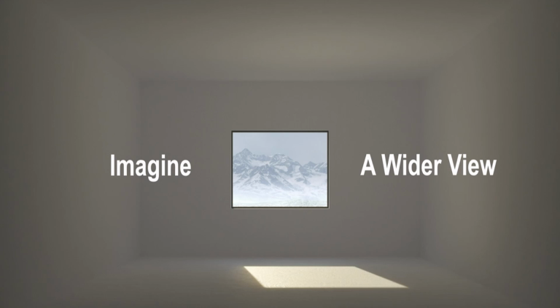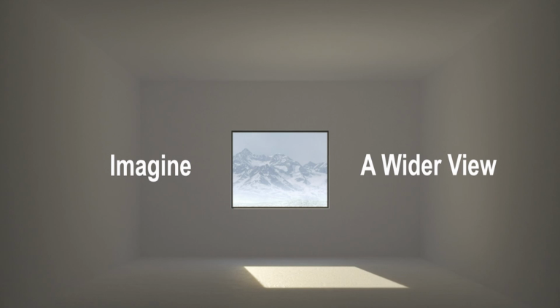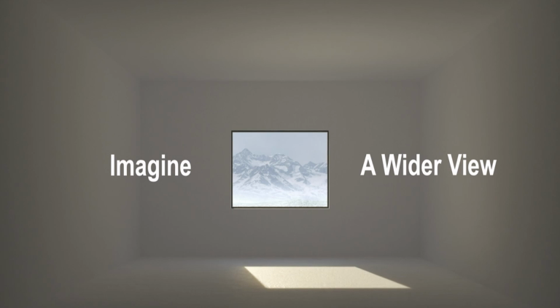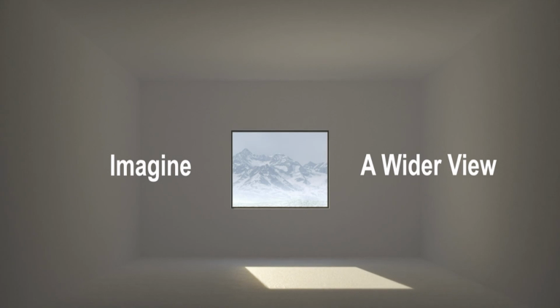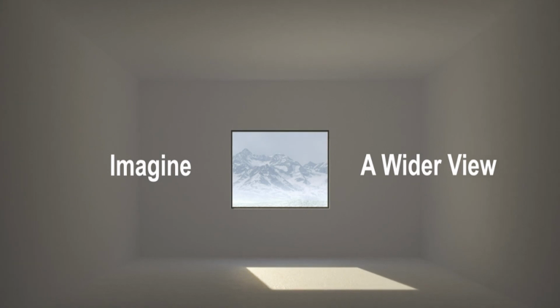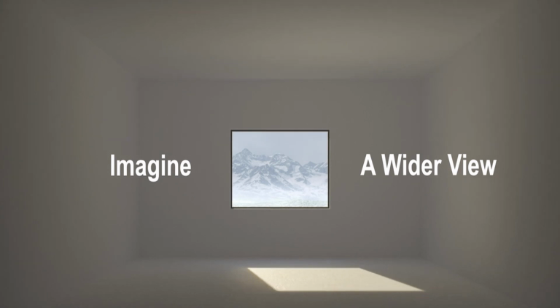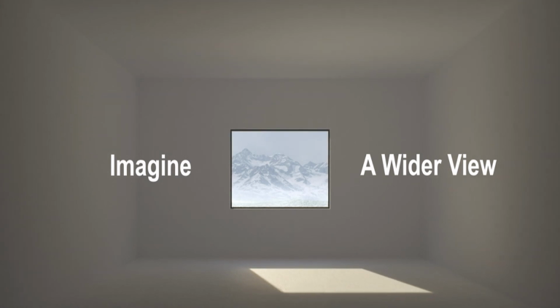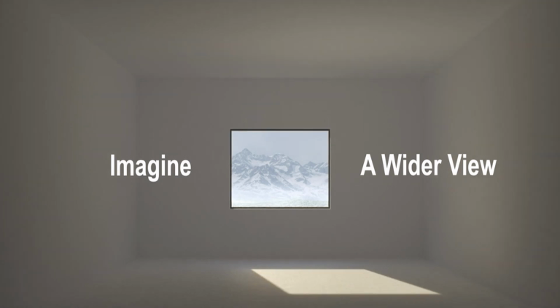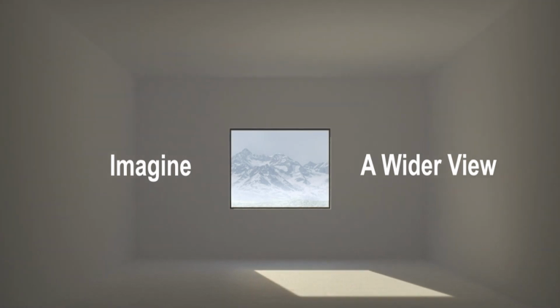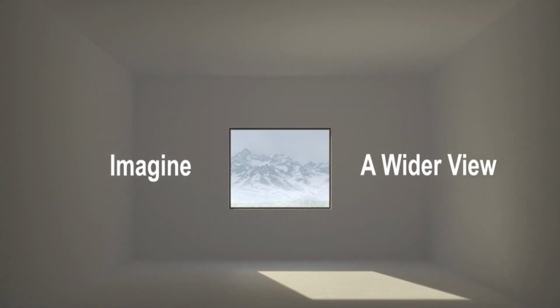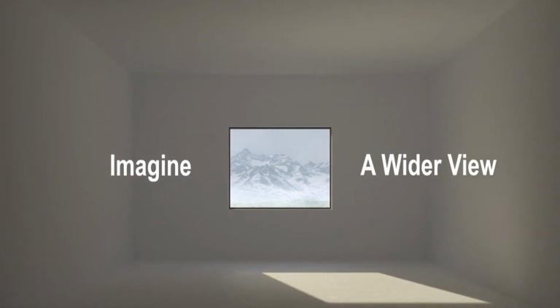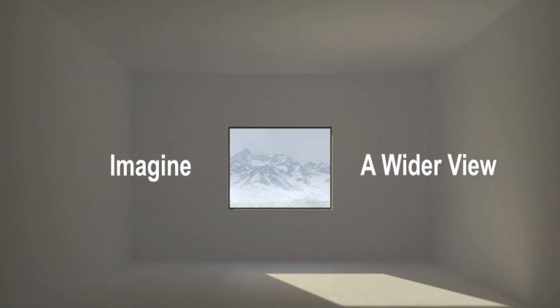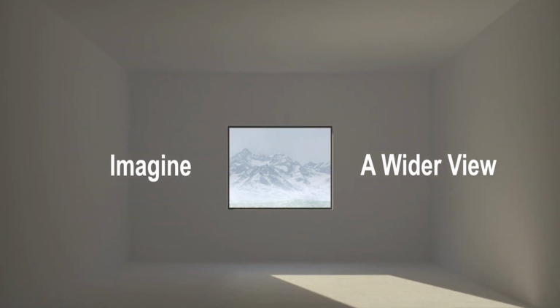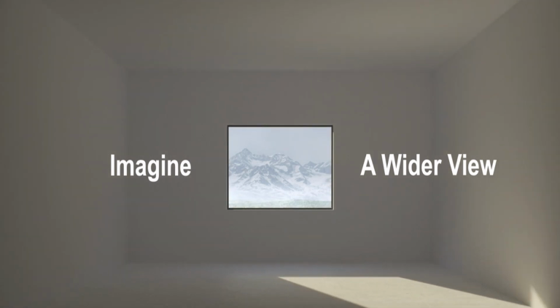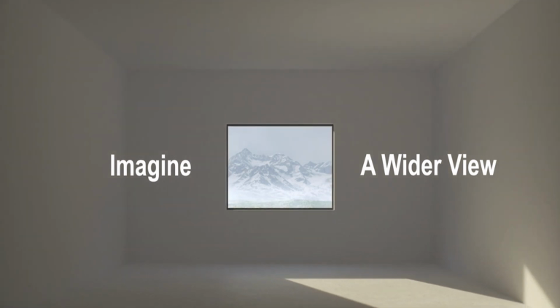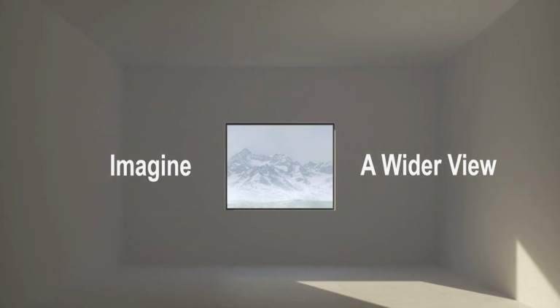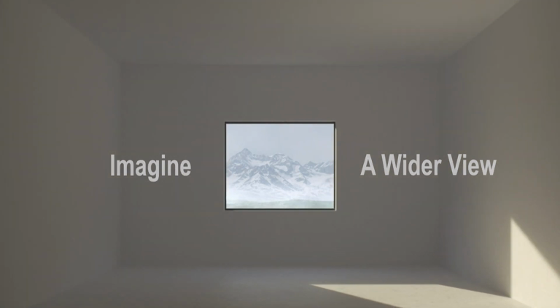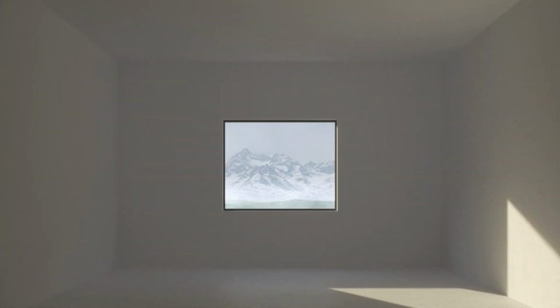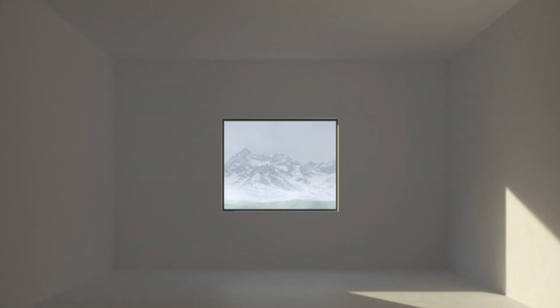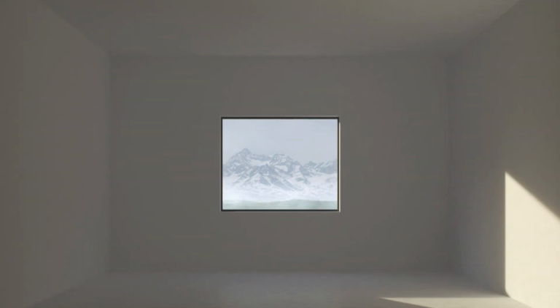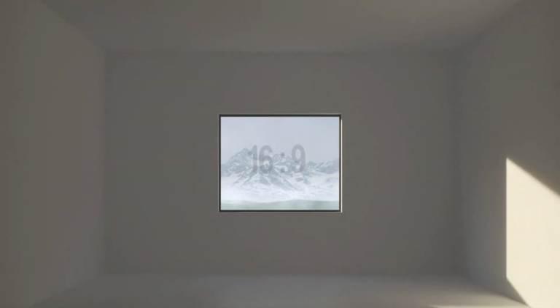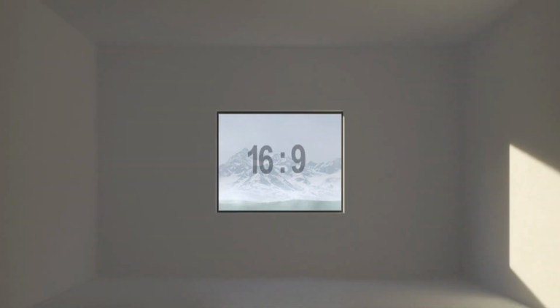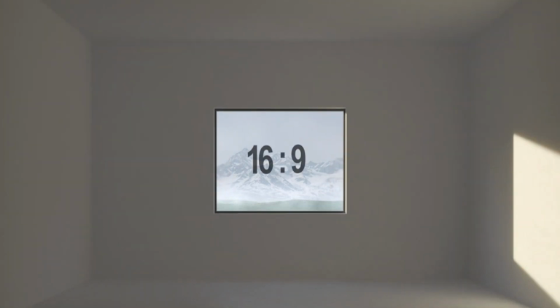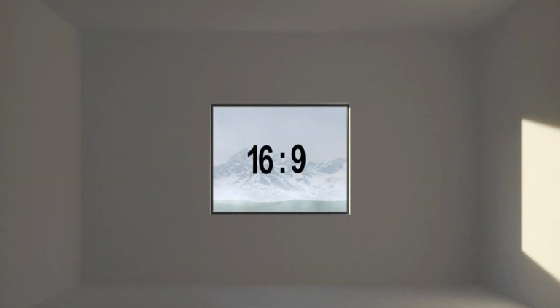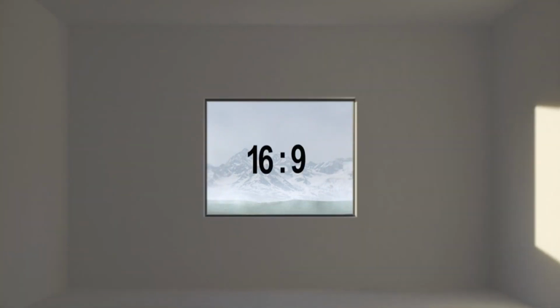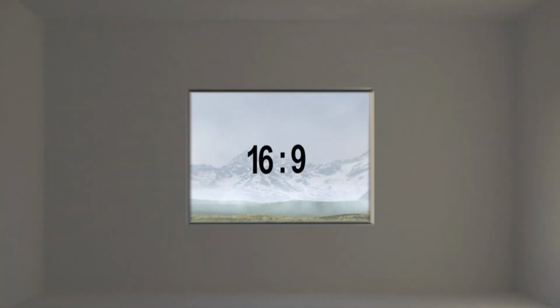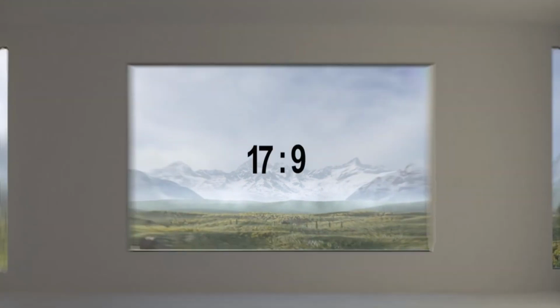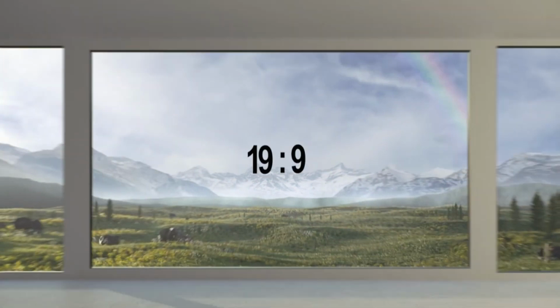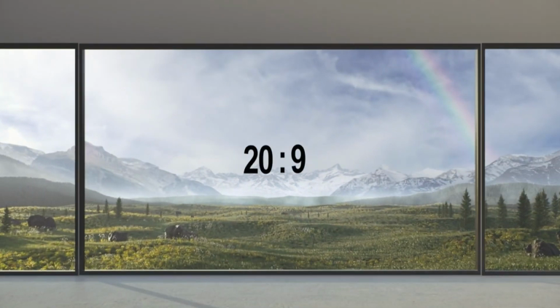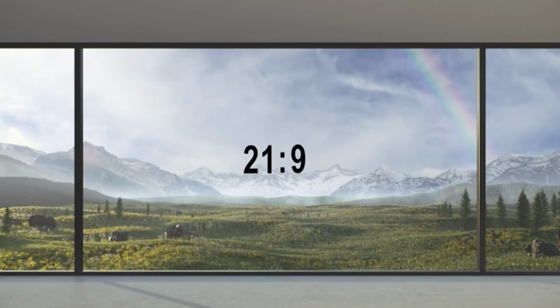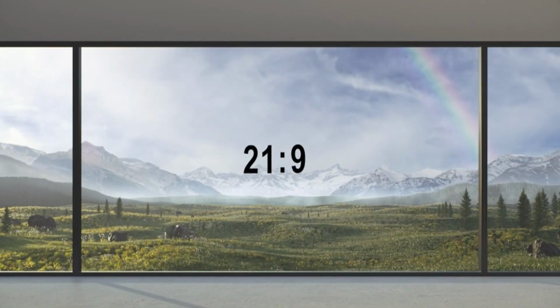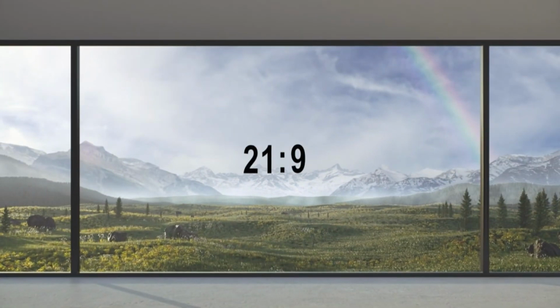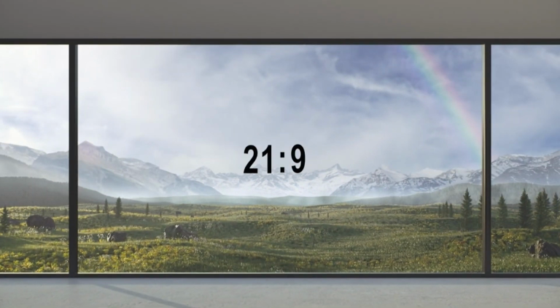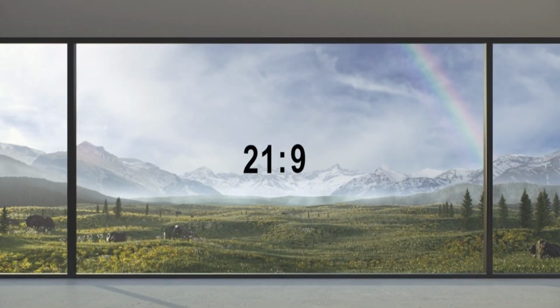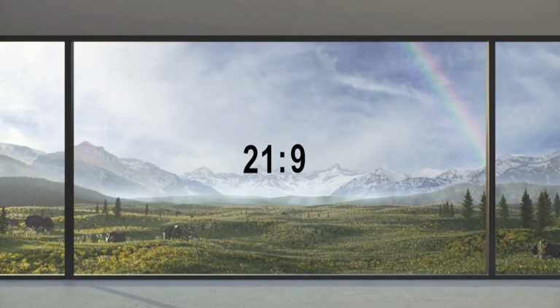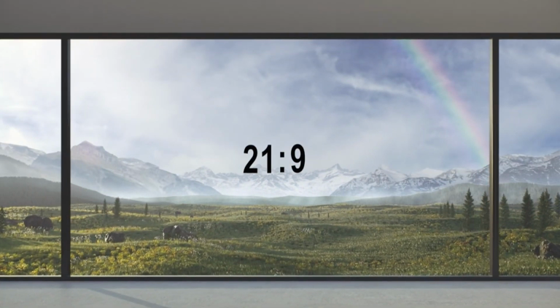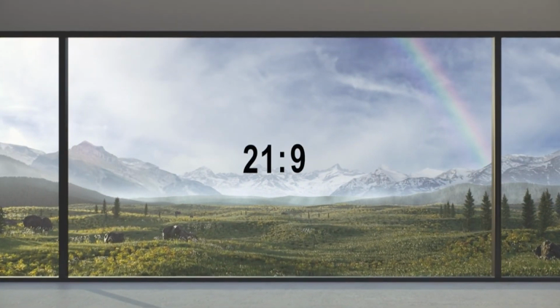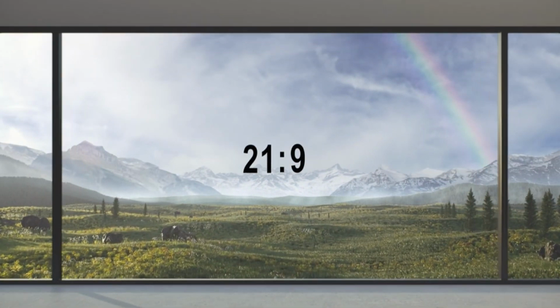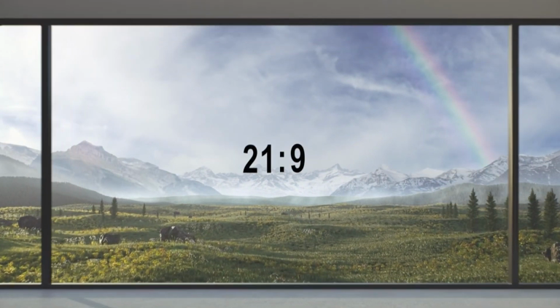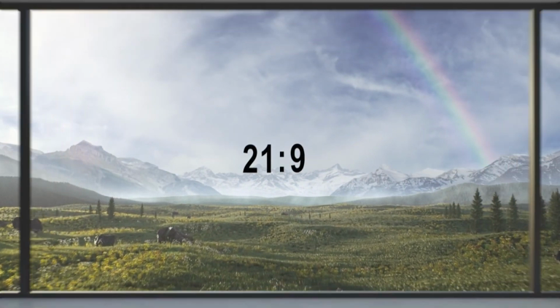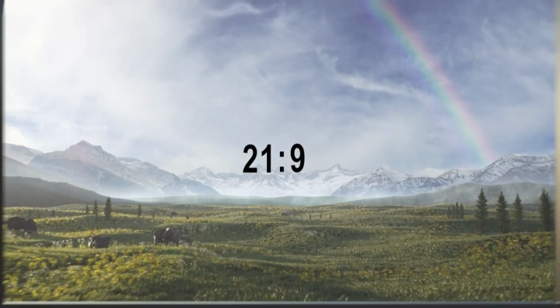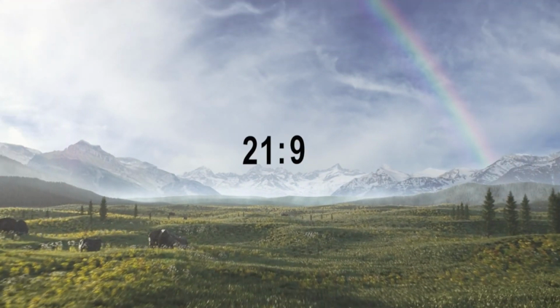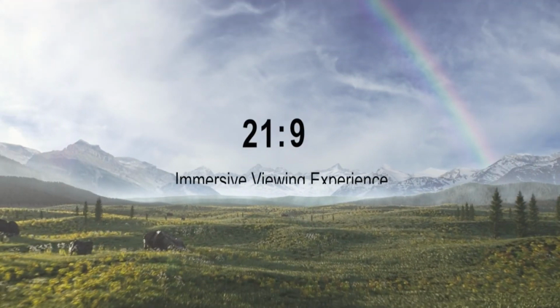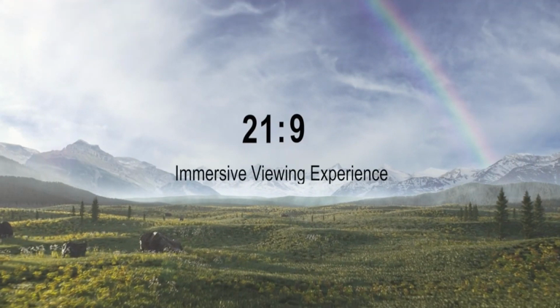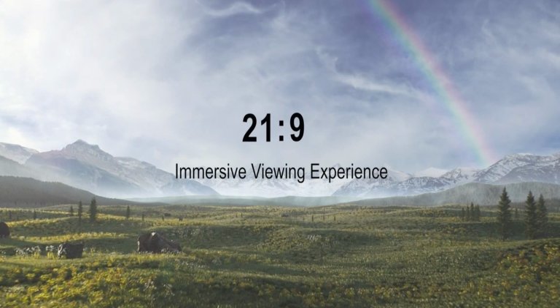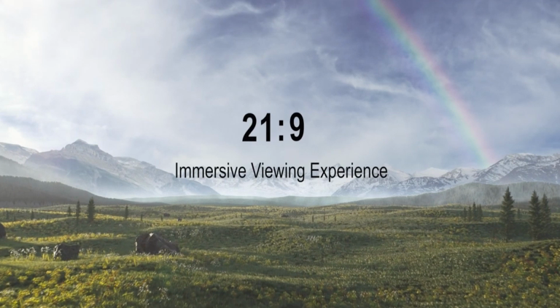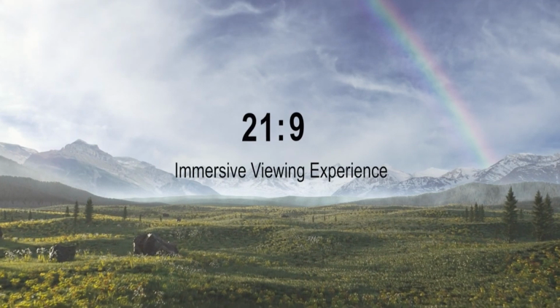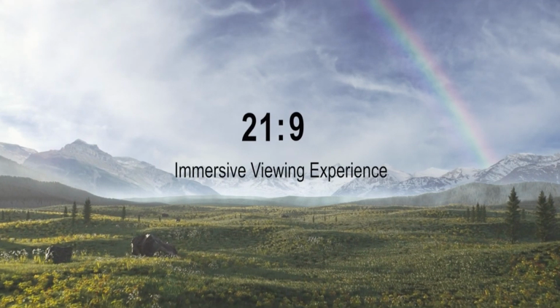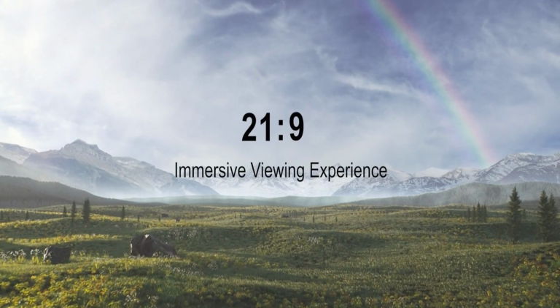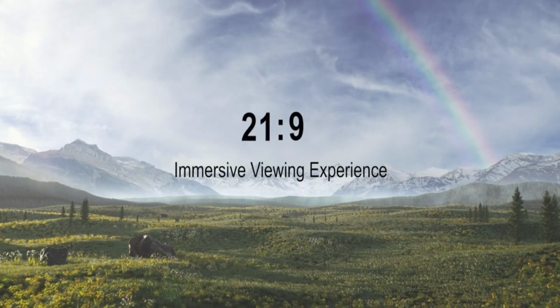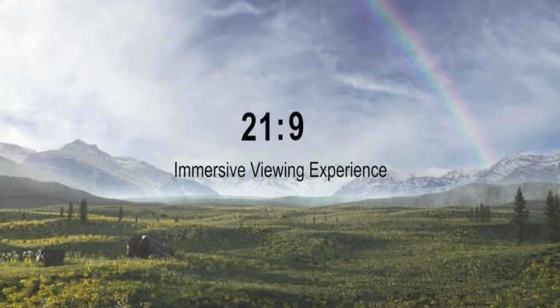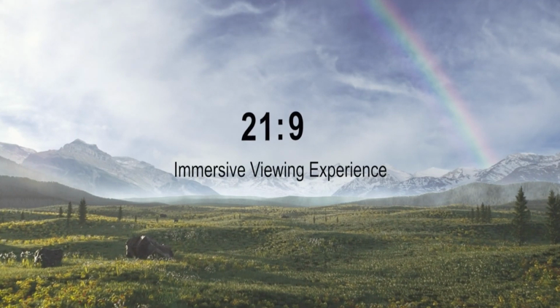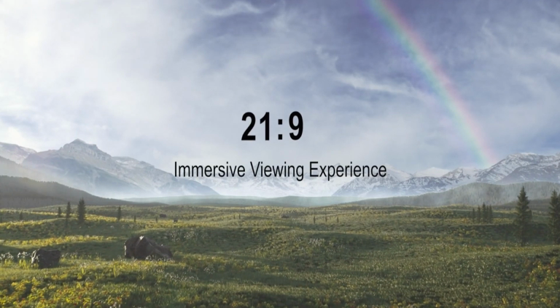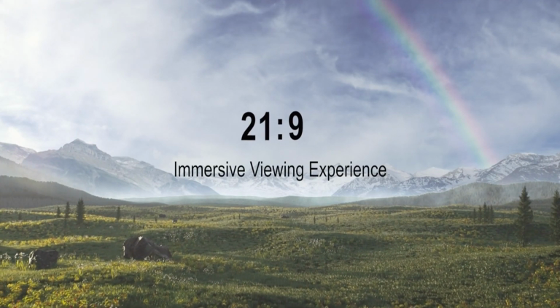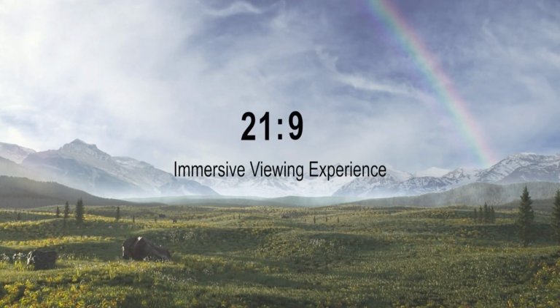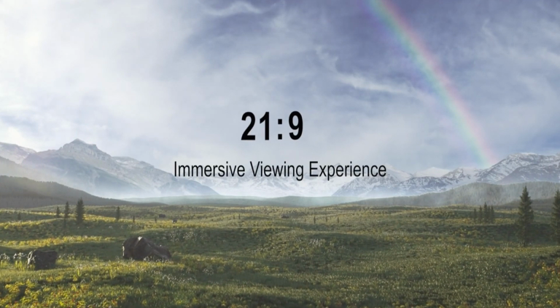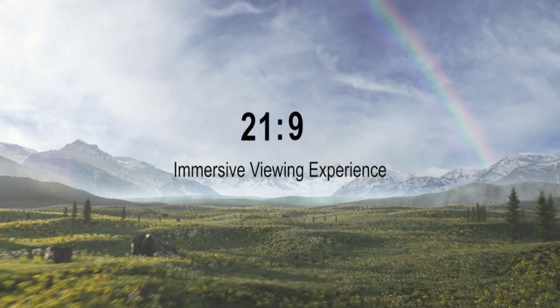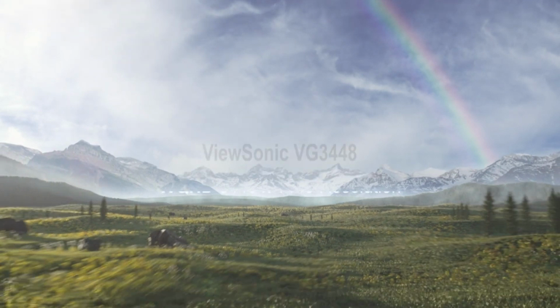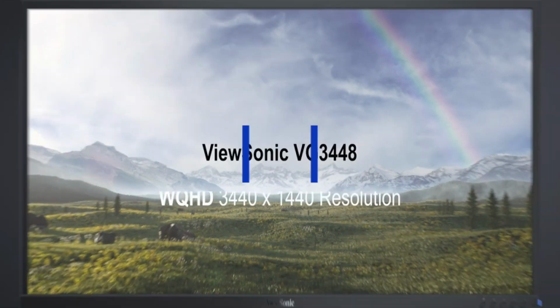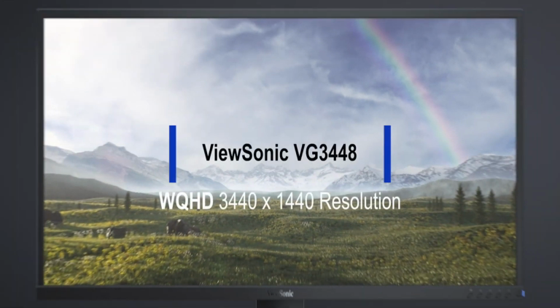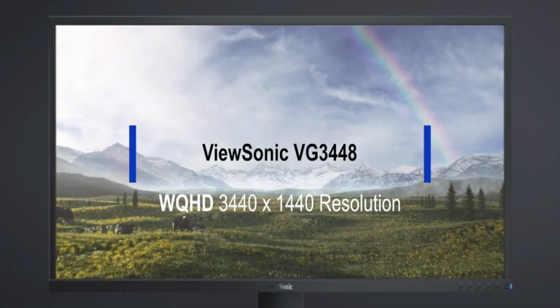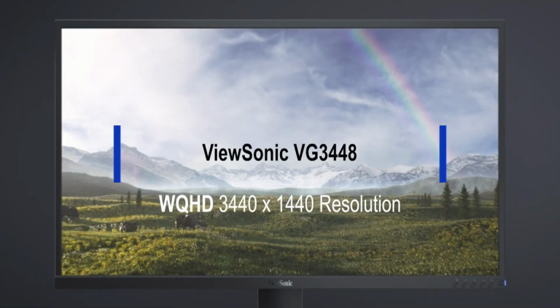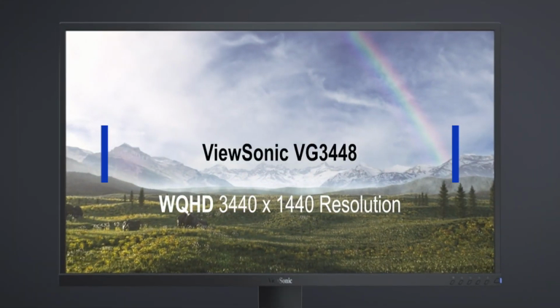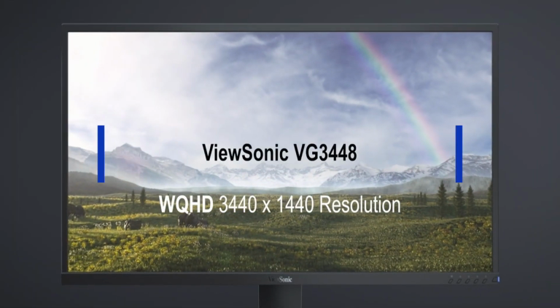Hi, what's up everyone, this is Gamer Gadgets. I am back with another video about the best ultra-wide gaming monitor that you can buy on Amazon.